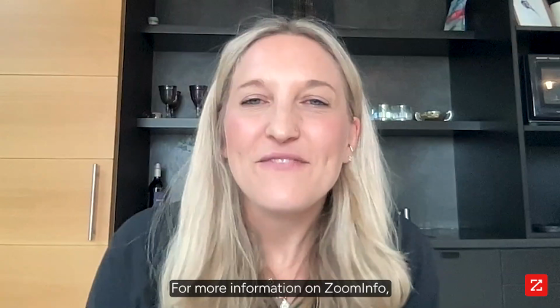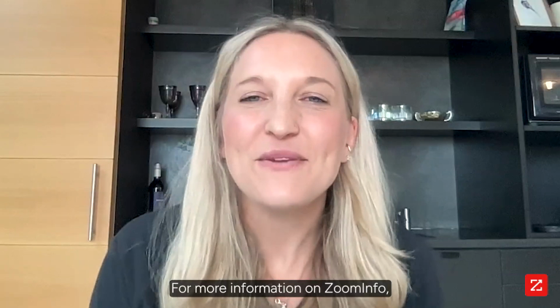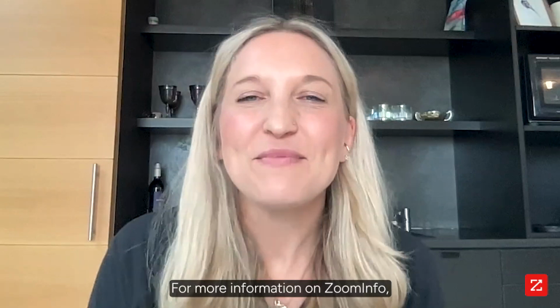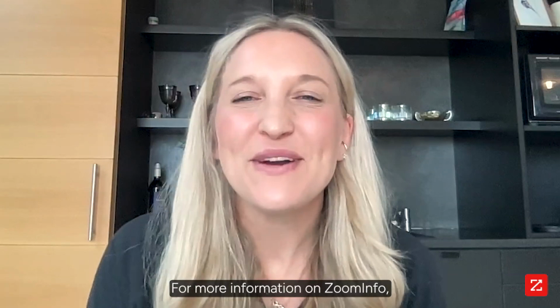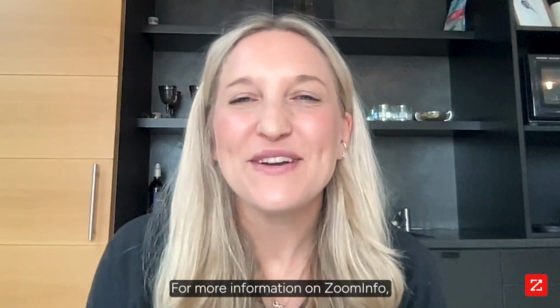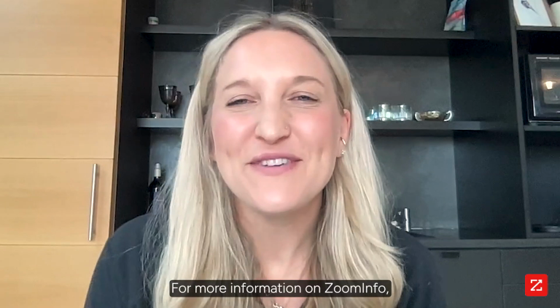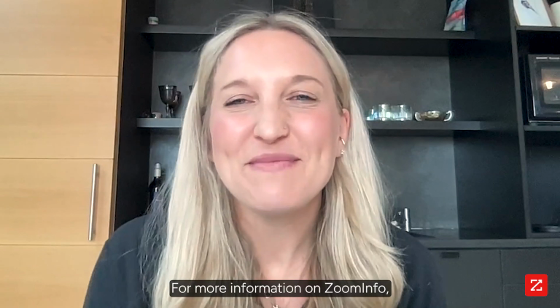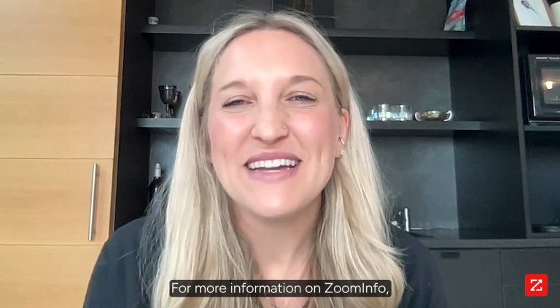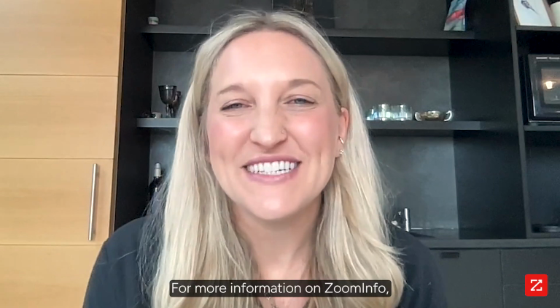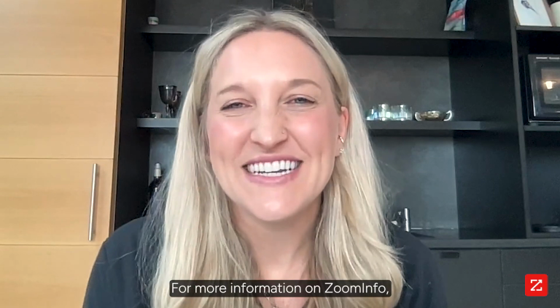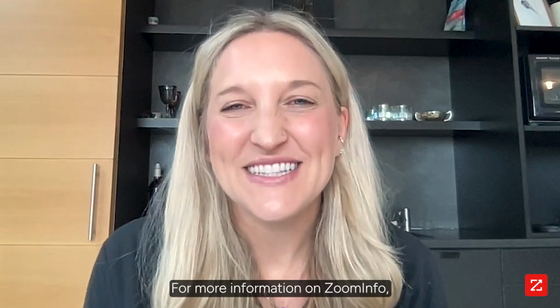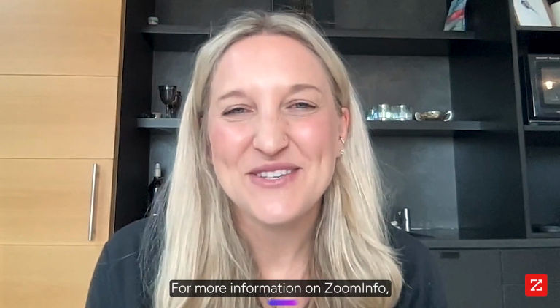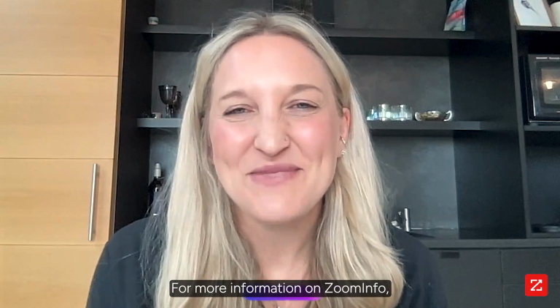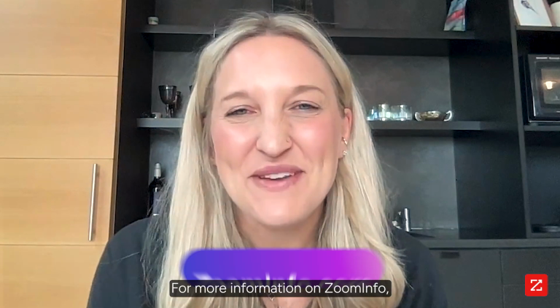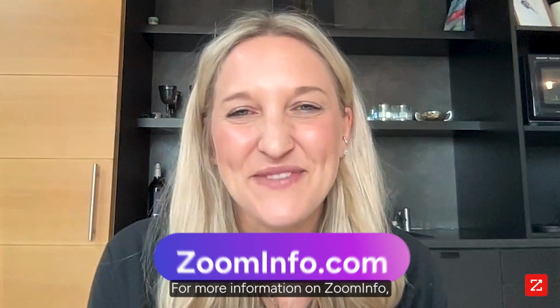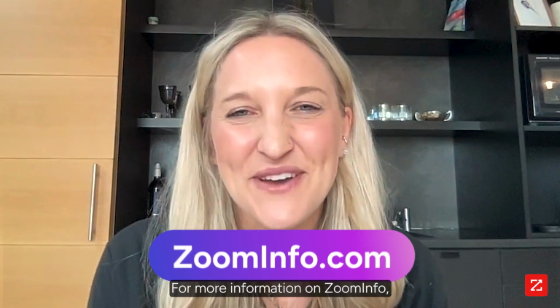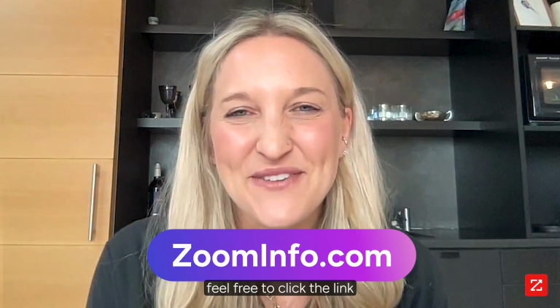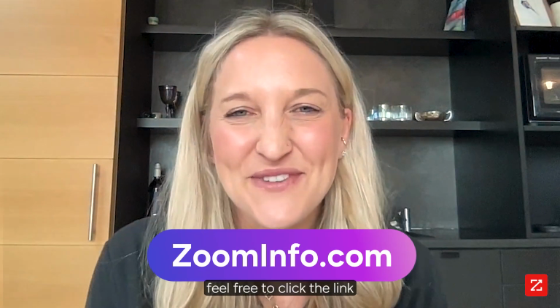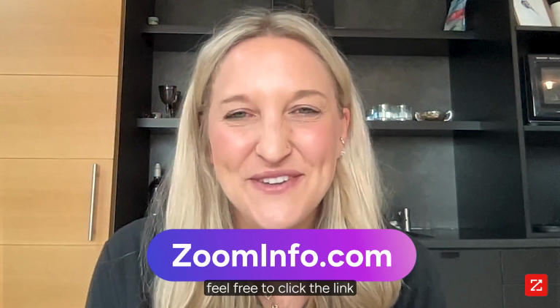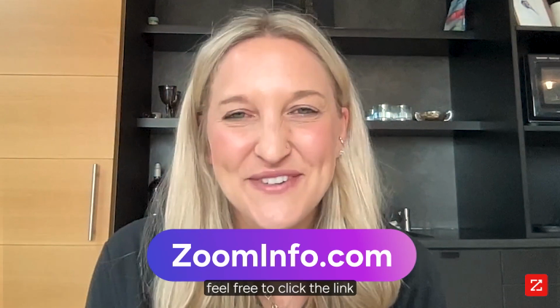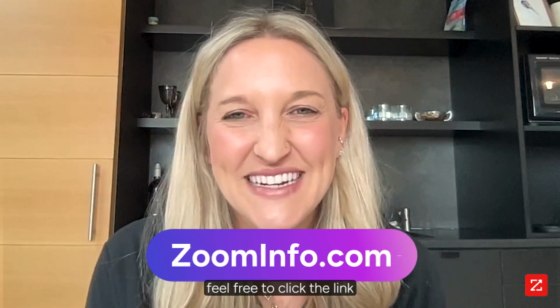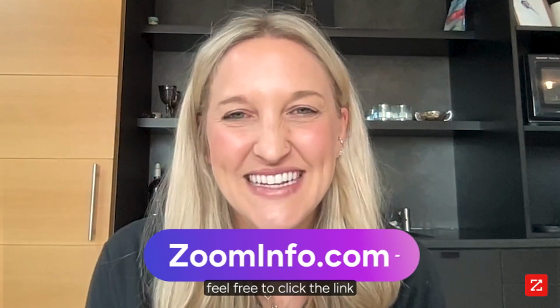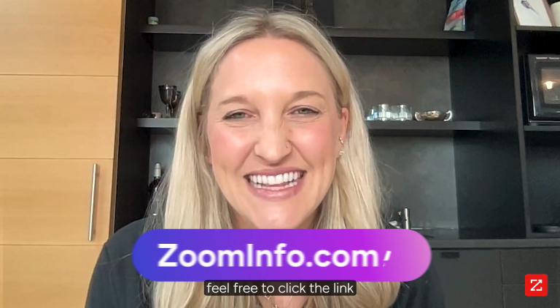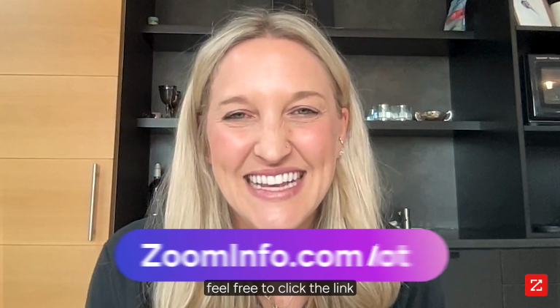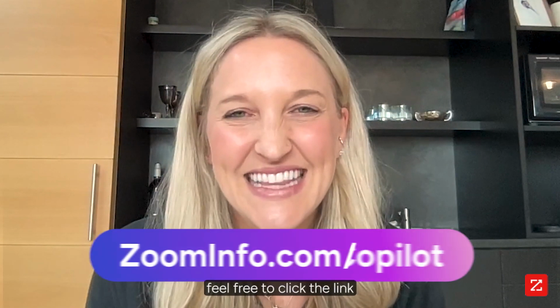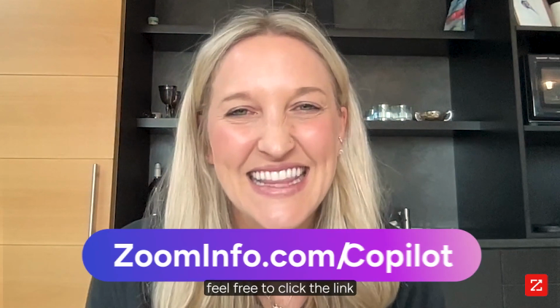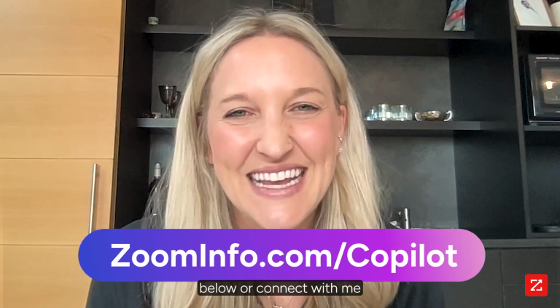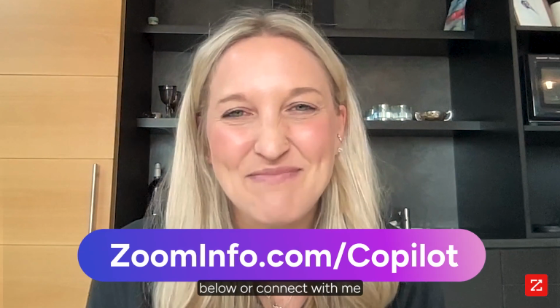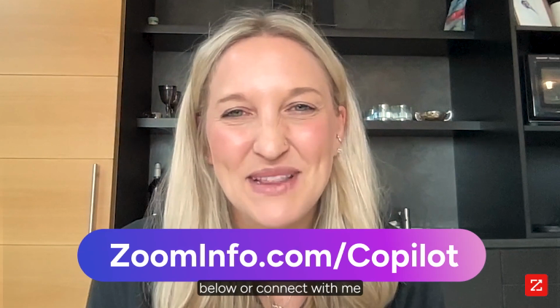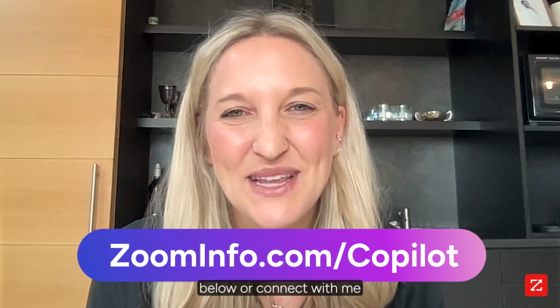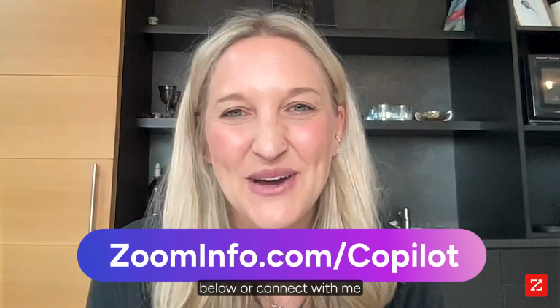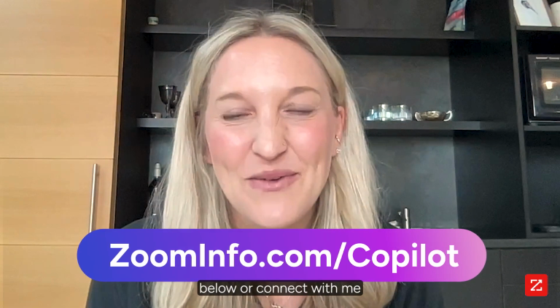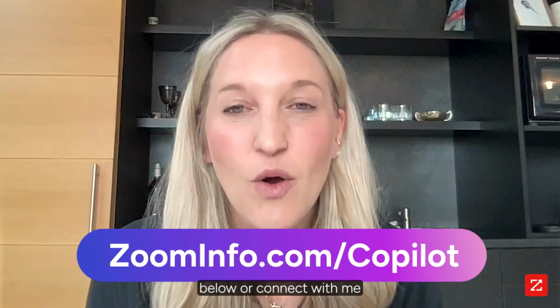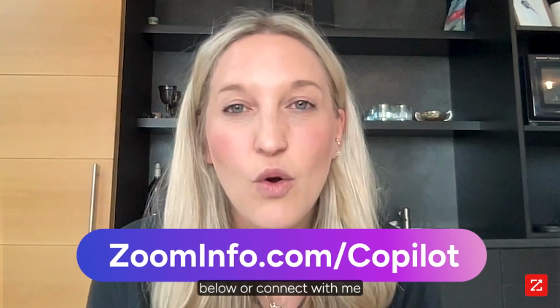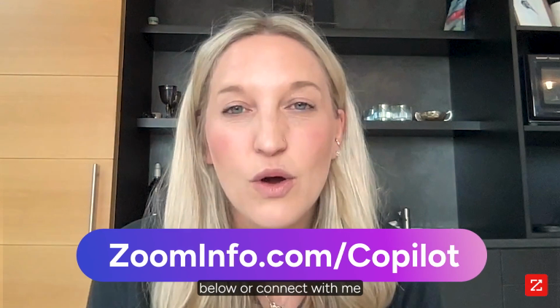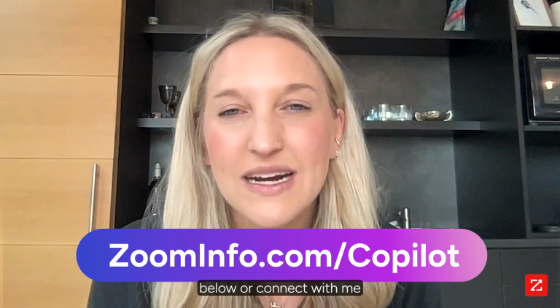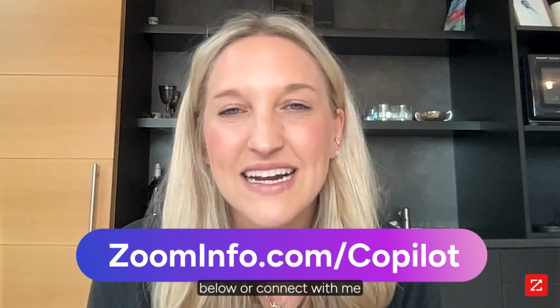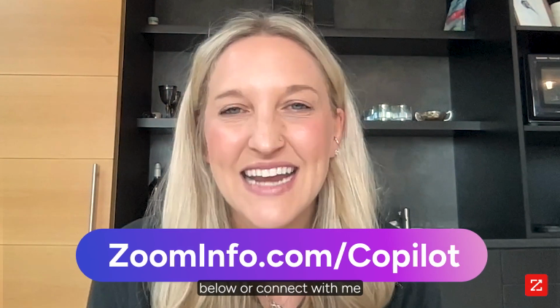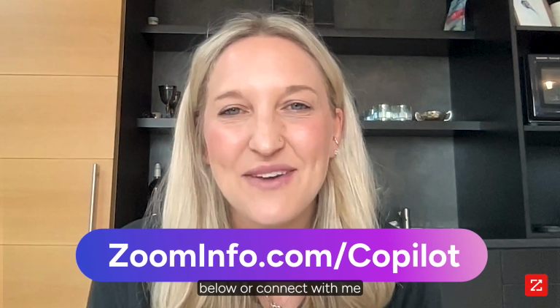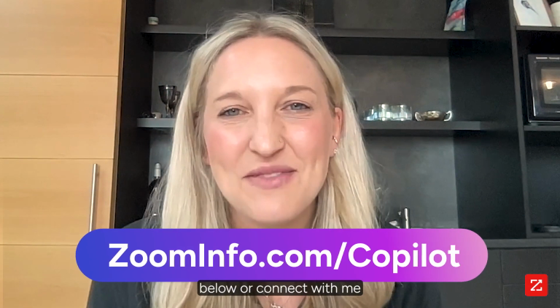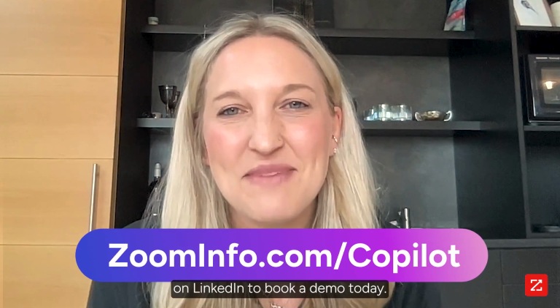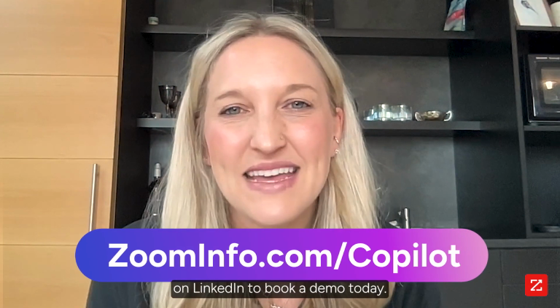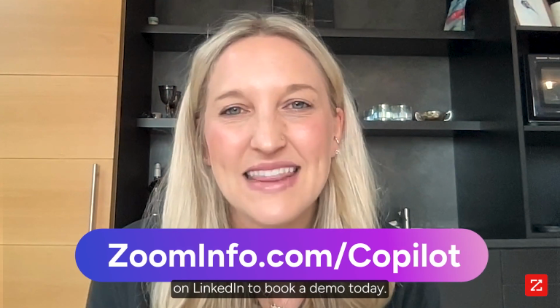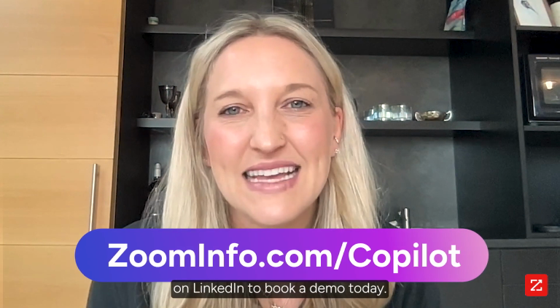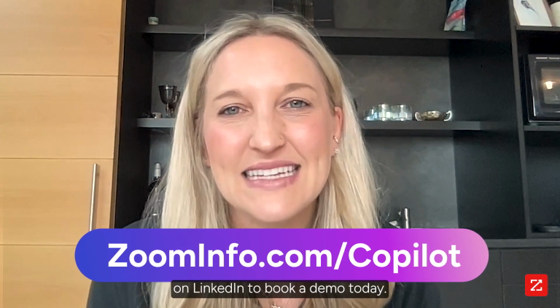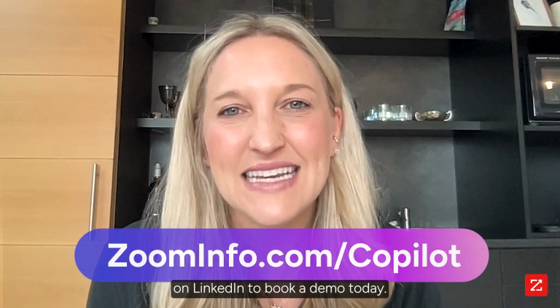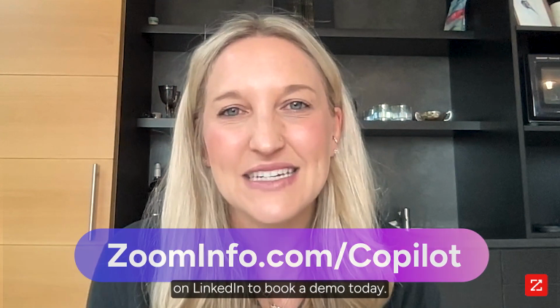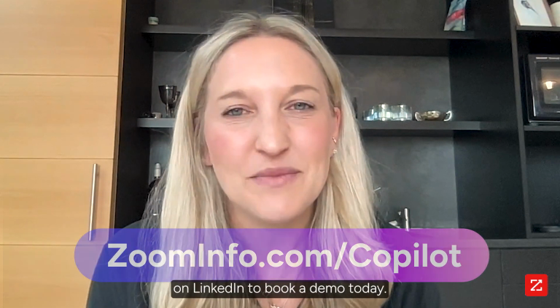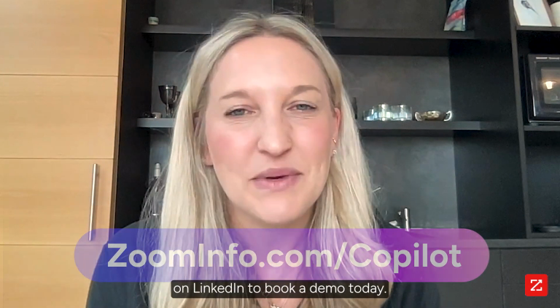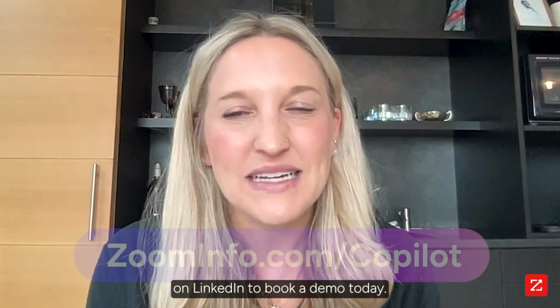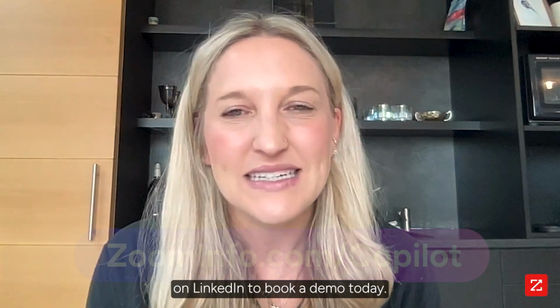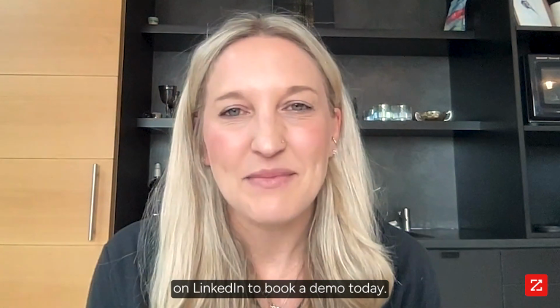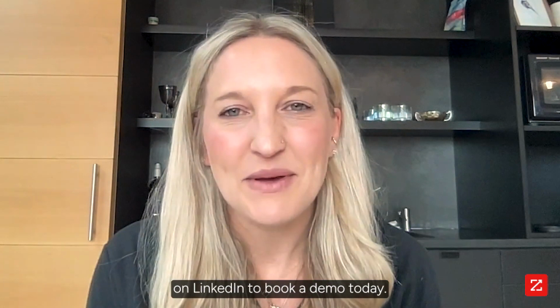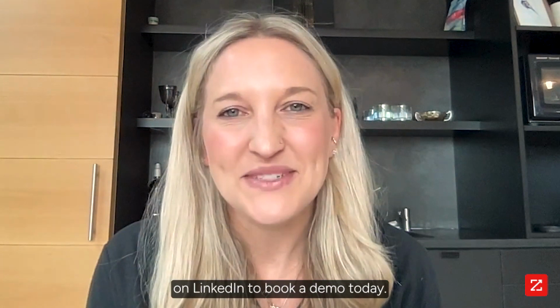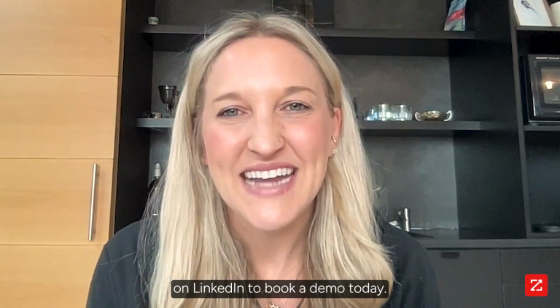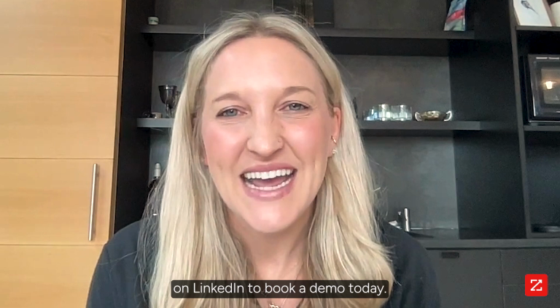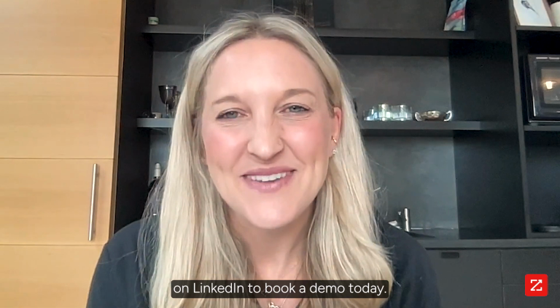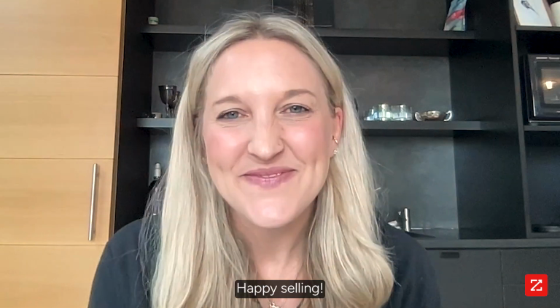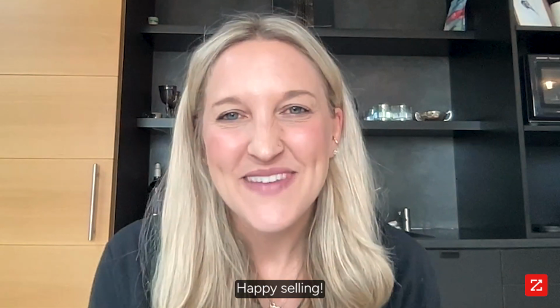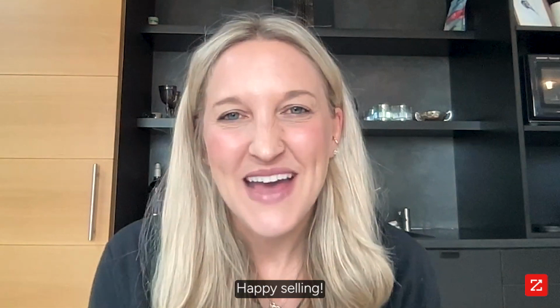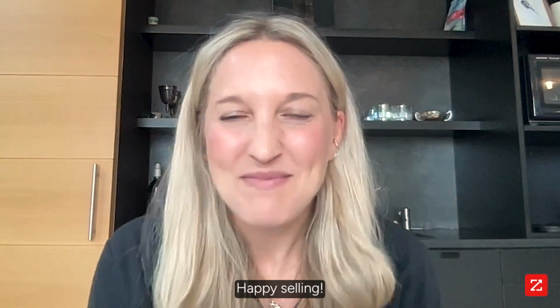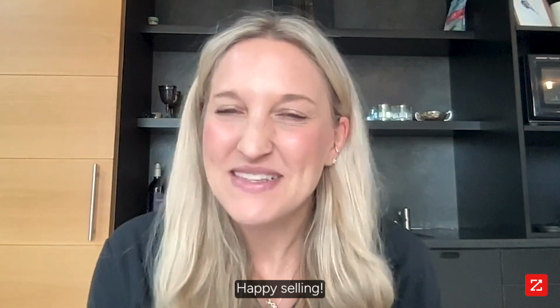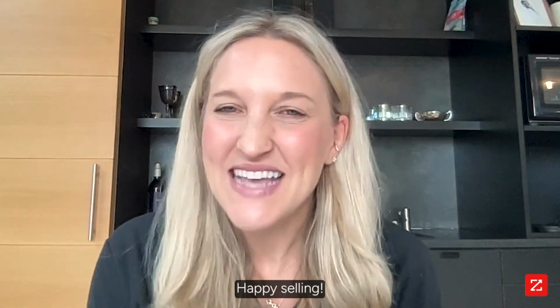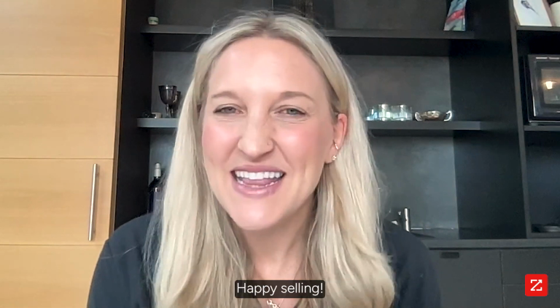For more information on ZoomInfo, feel free to click the link below or connect with me on LinkedIn to book a demo today. Happy selling.